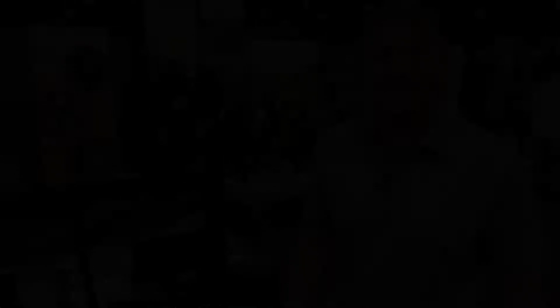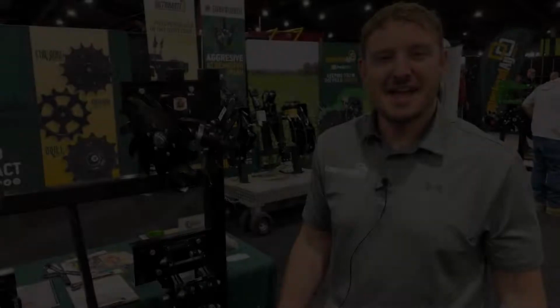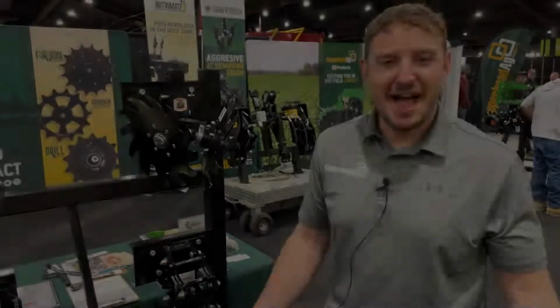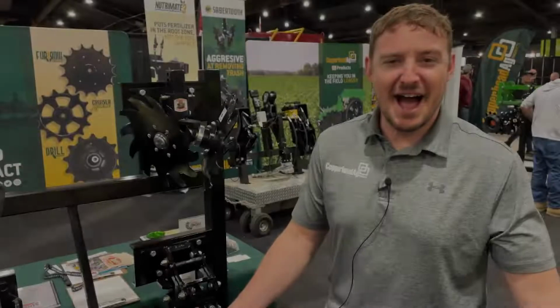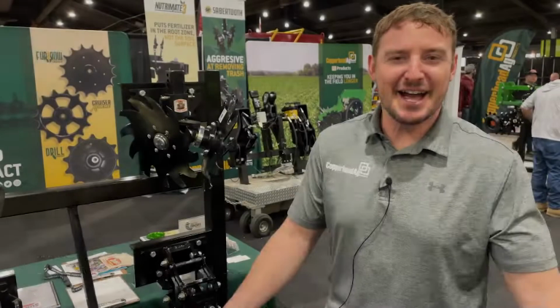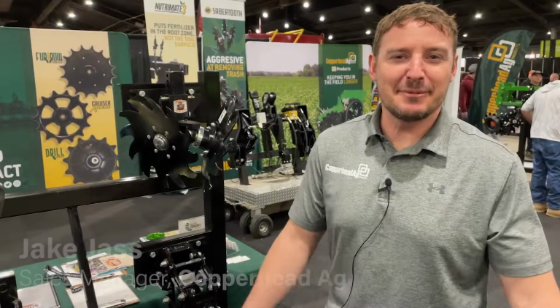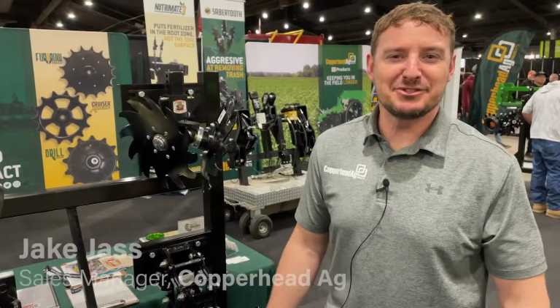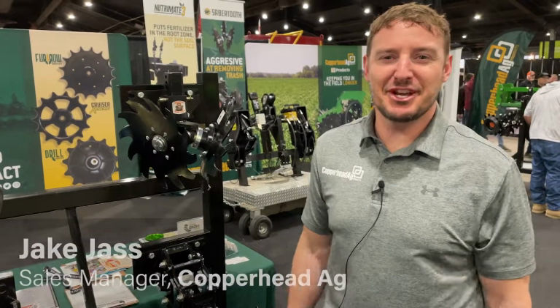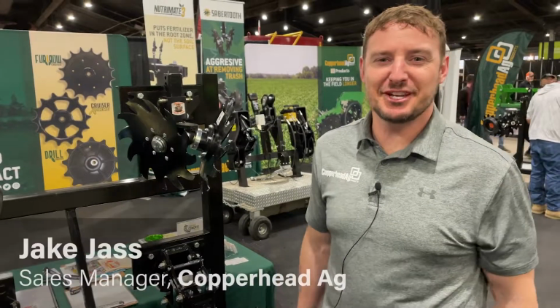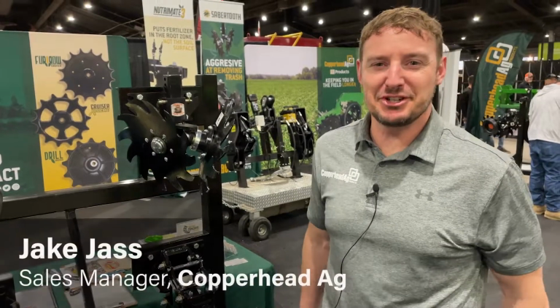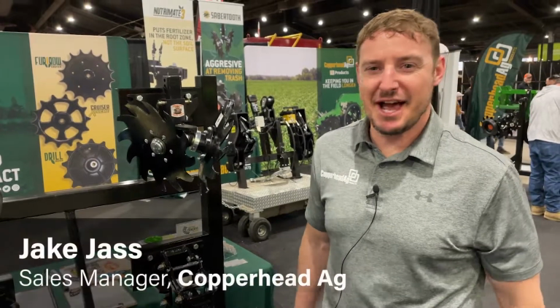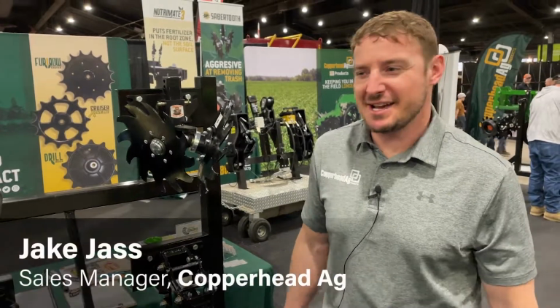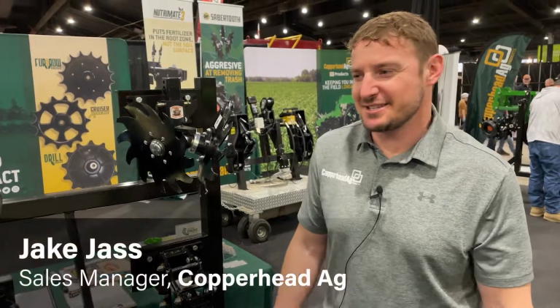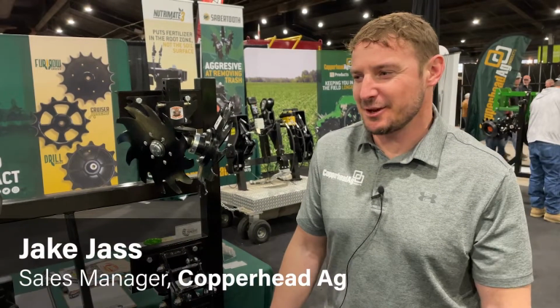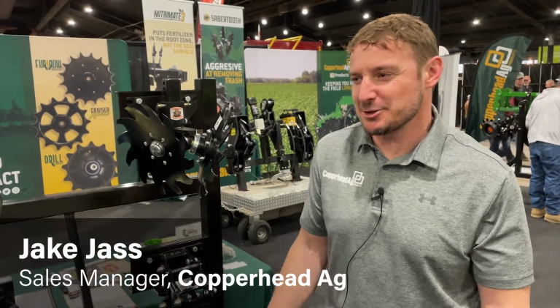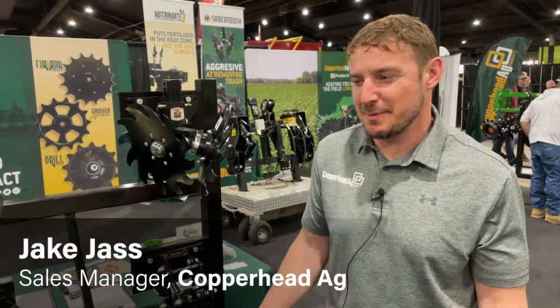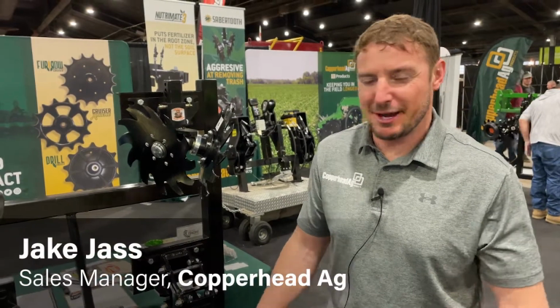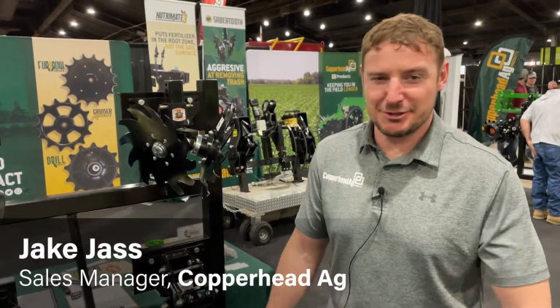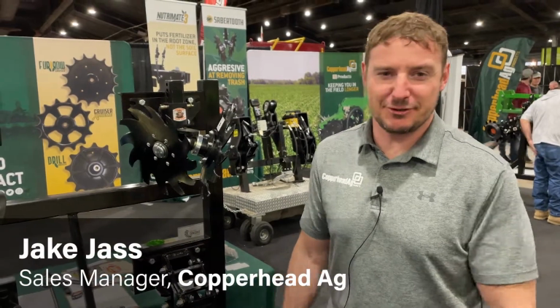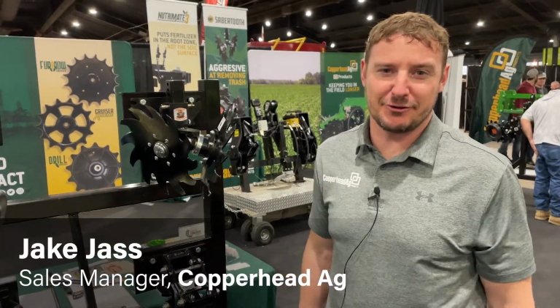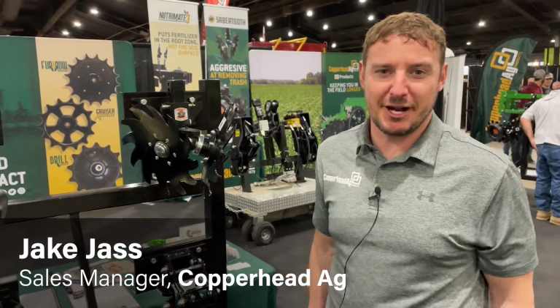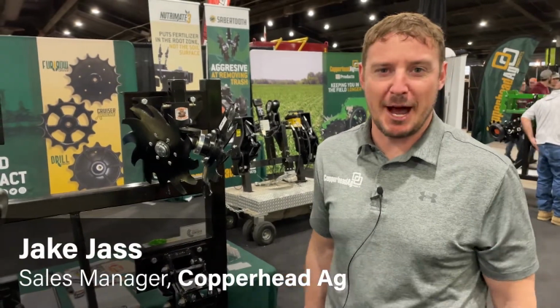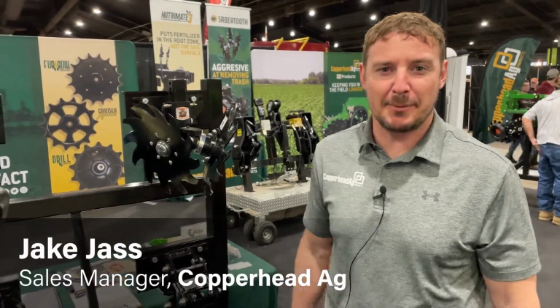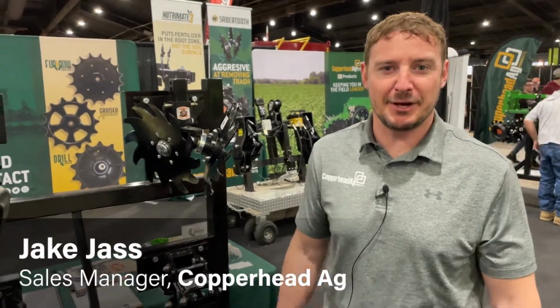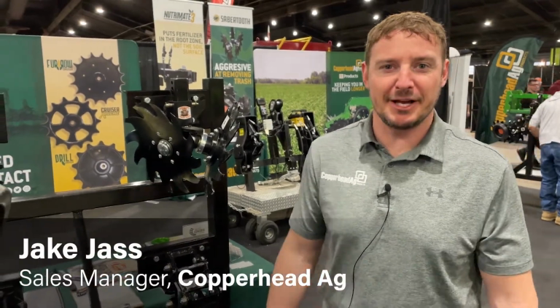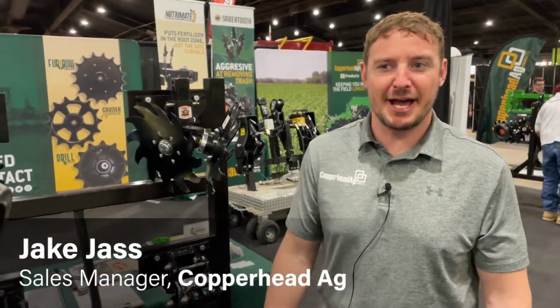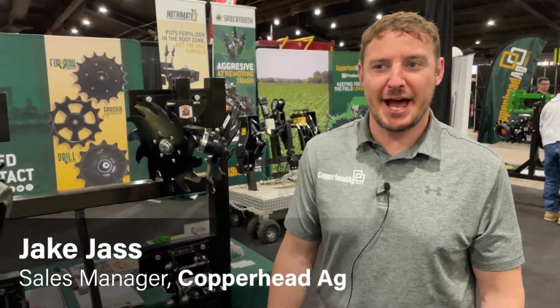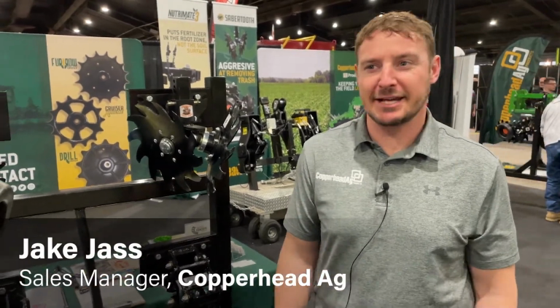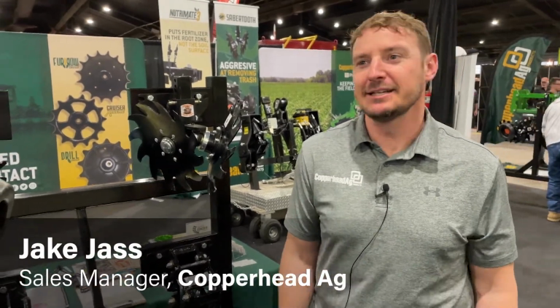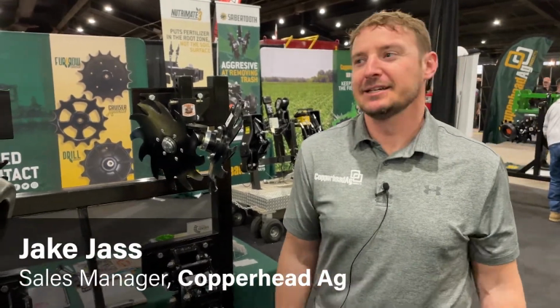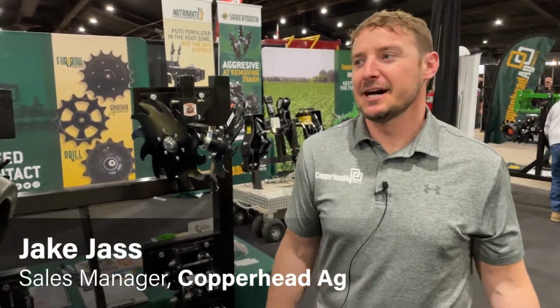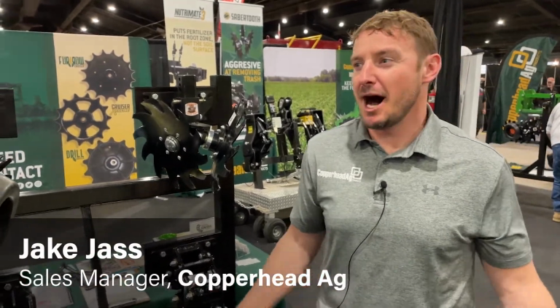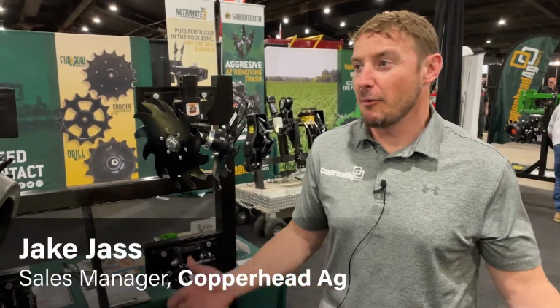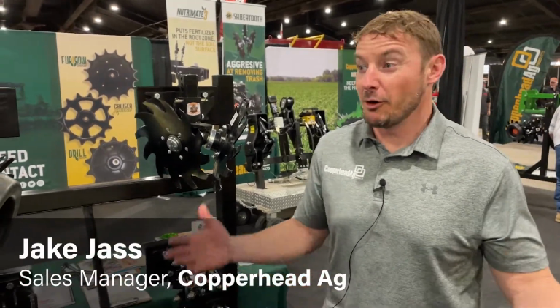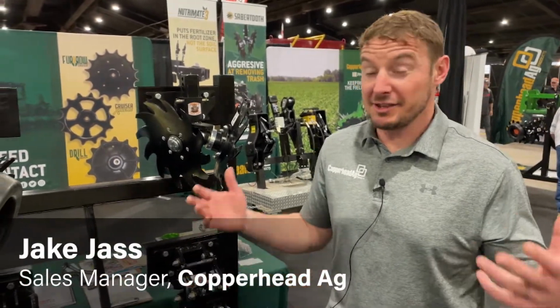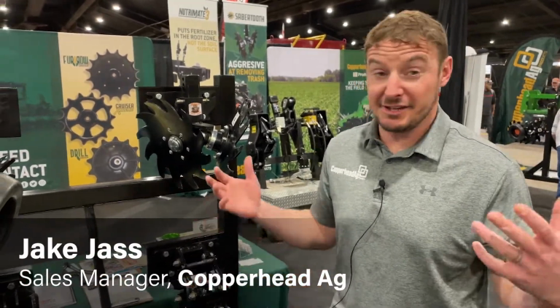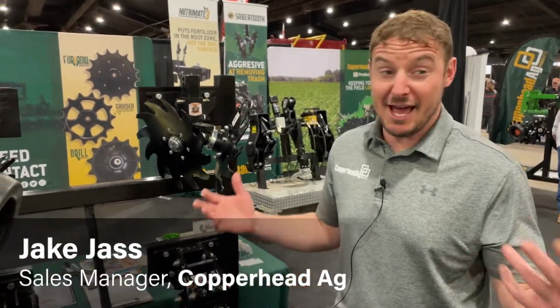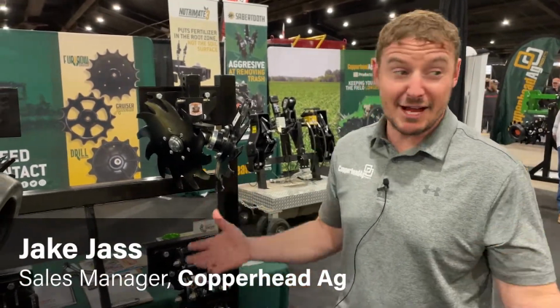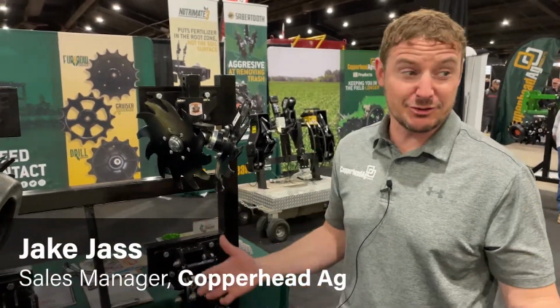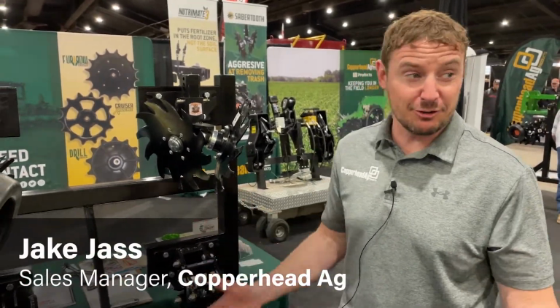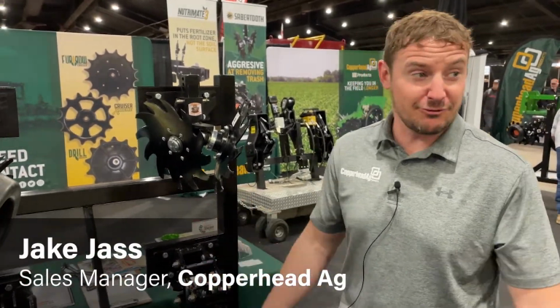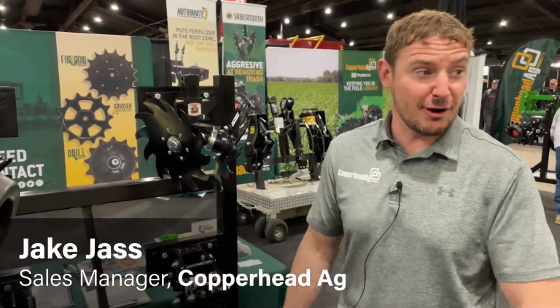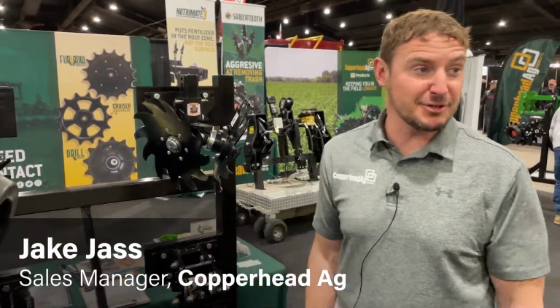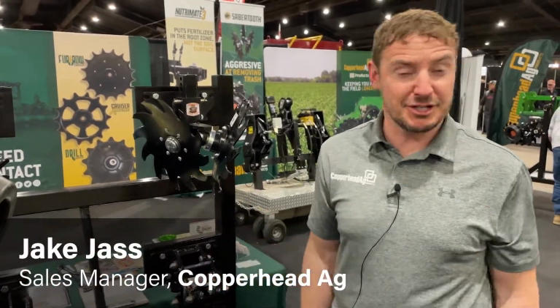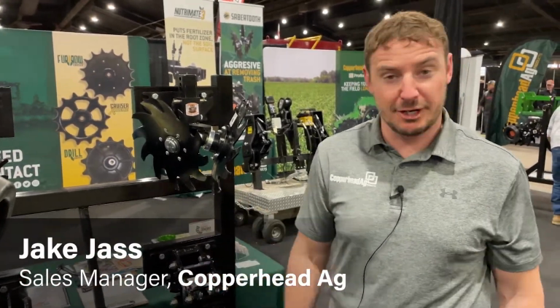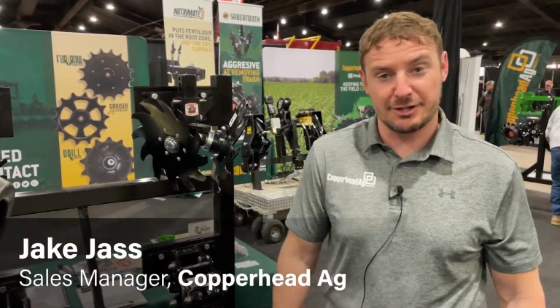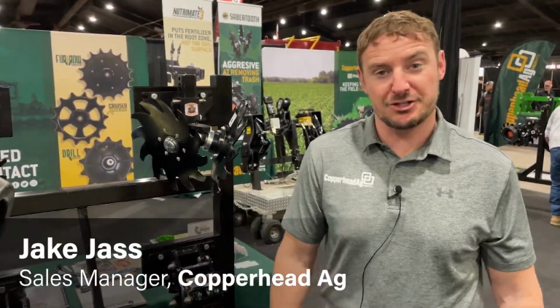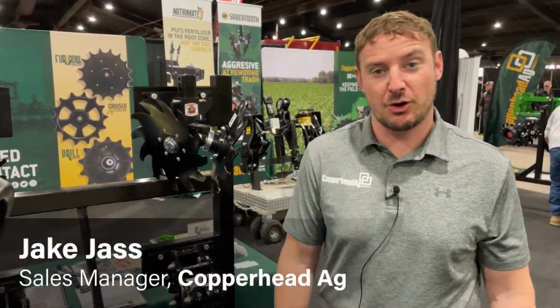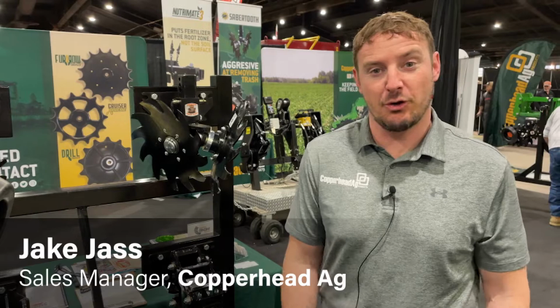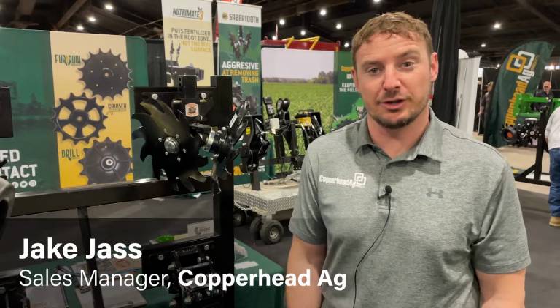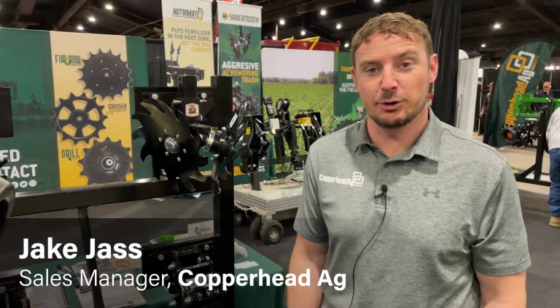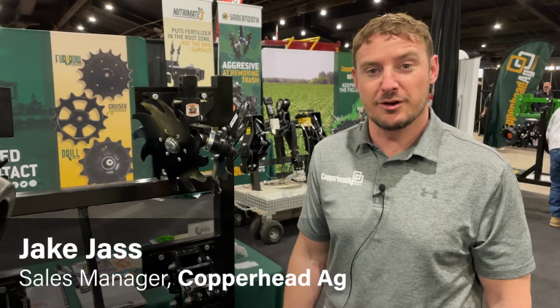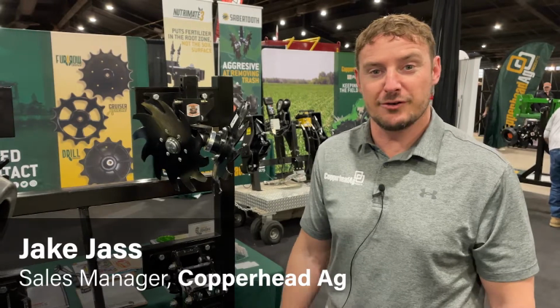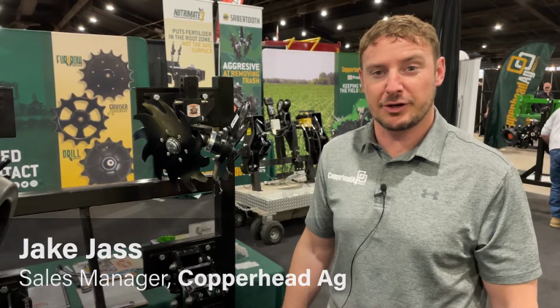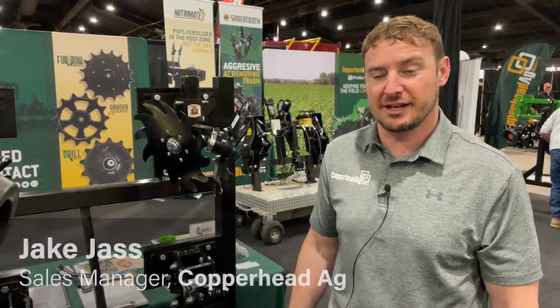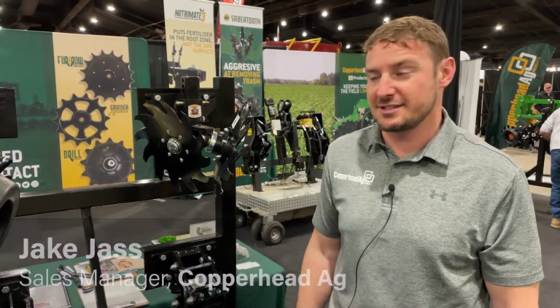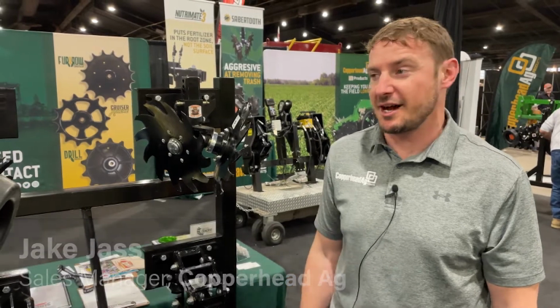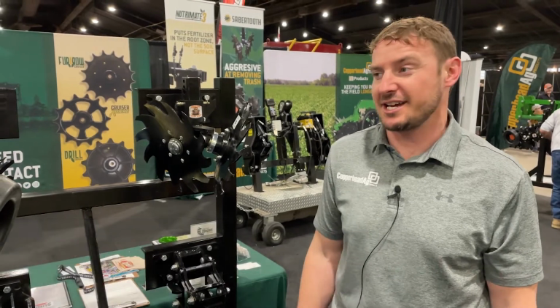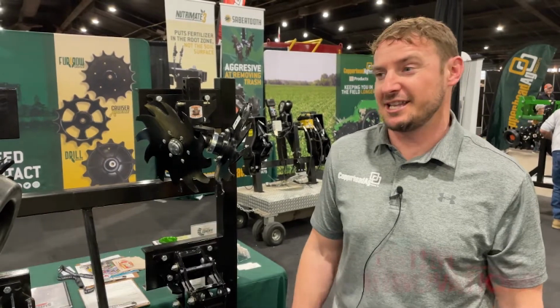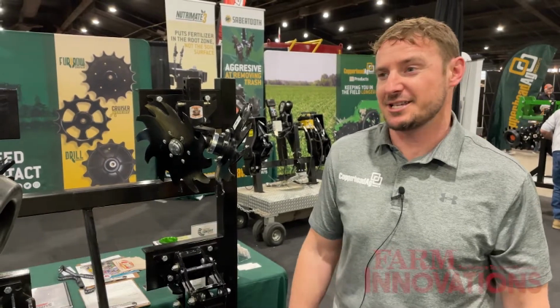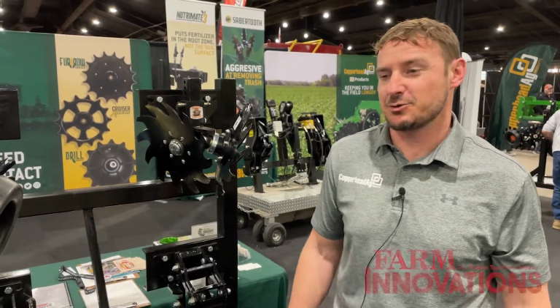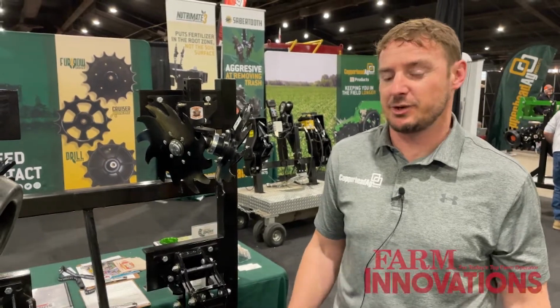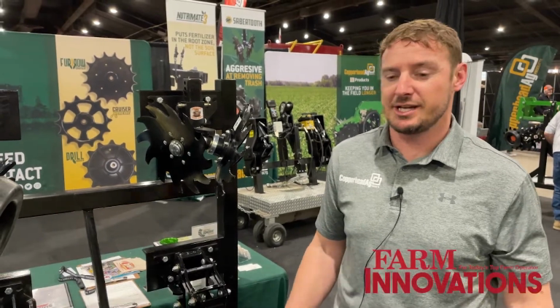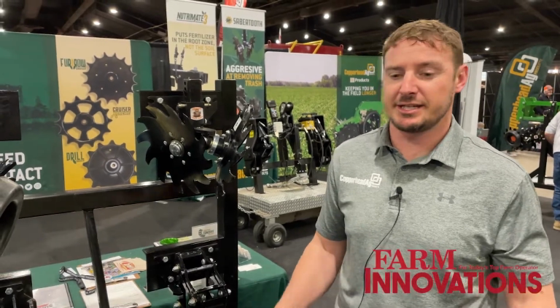Hi, I'm Jake Jass, sales manager for Copperhead Ag. We're at the National Farm Machinery Show in Louisville, Kentucky this week.